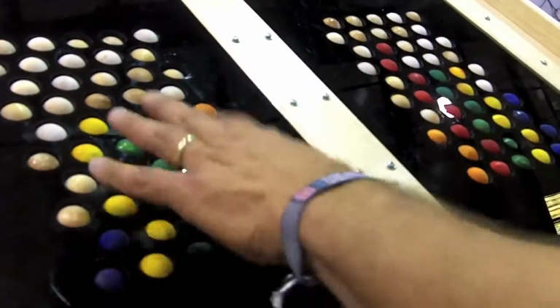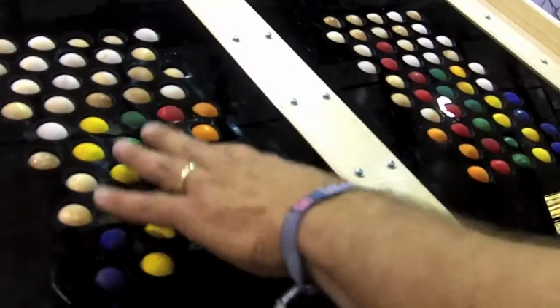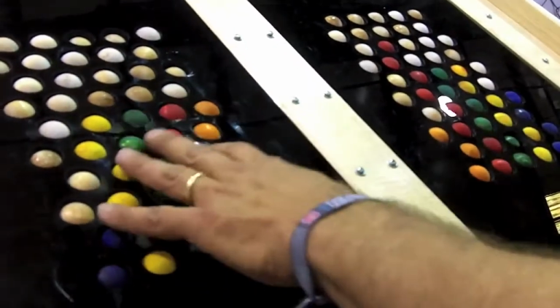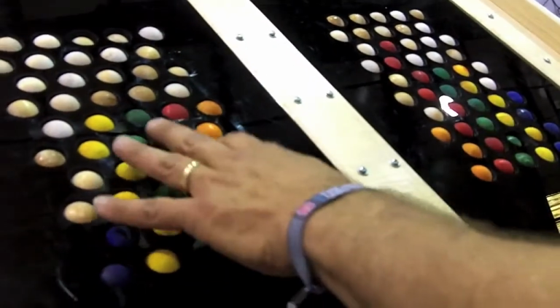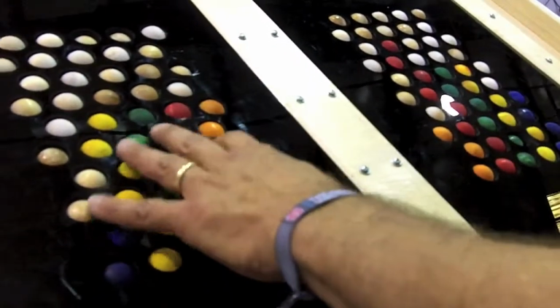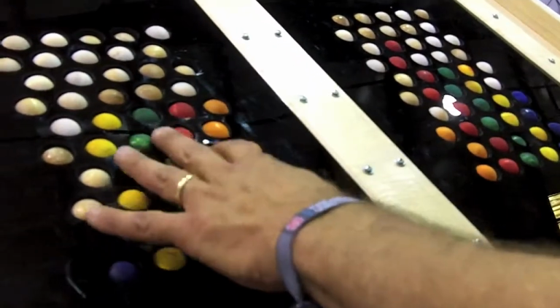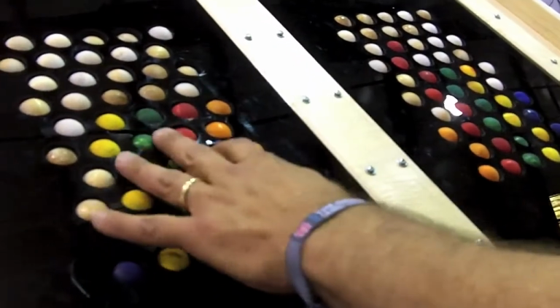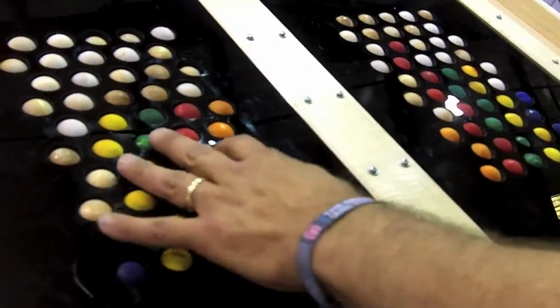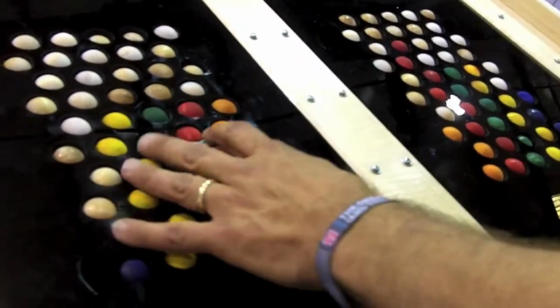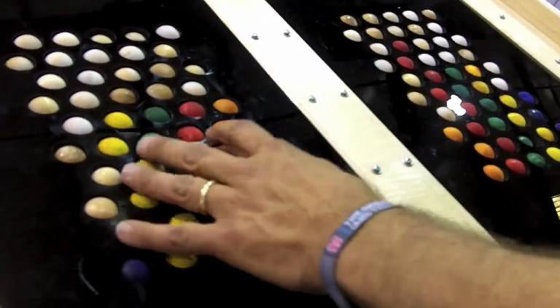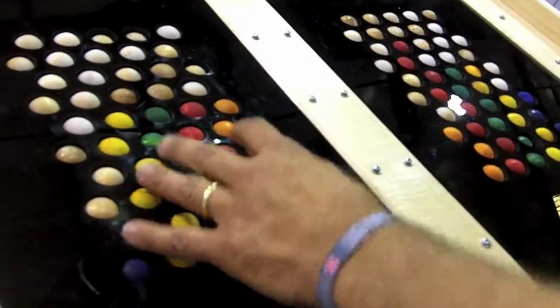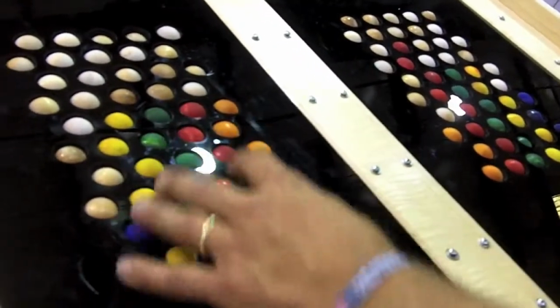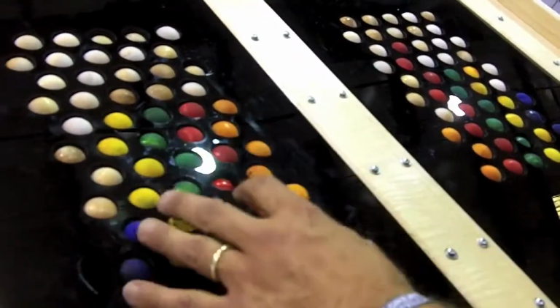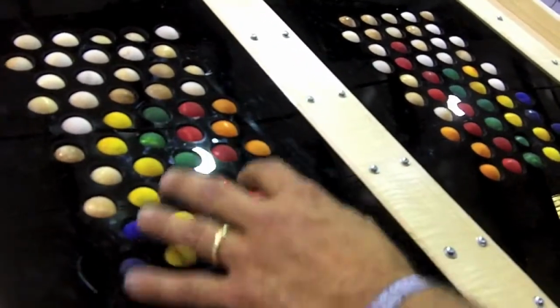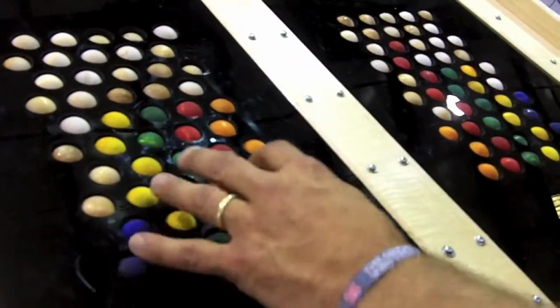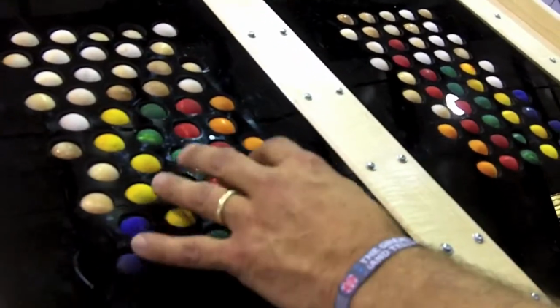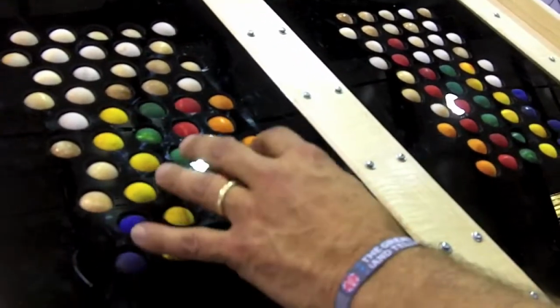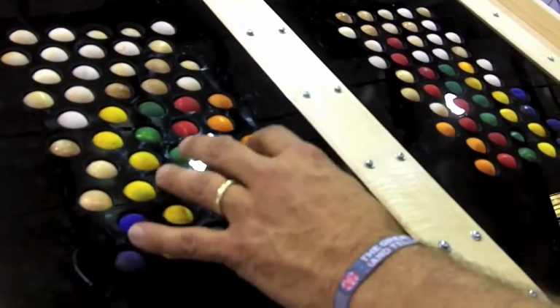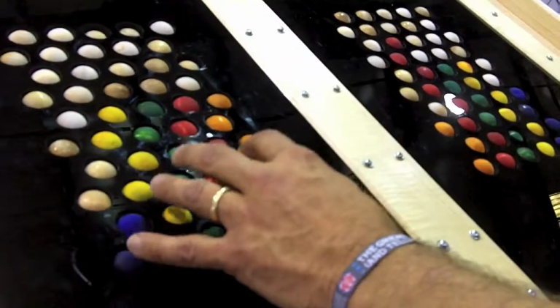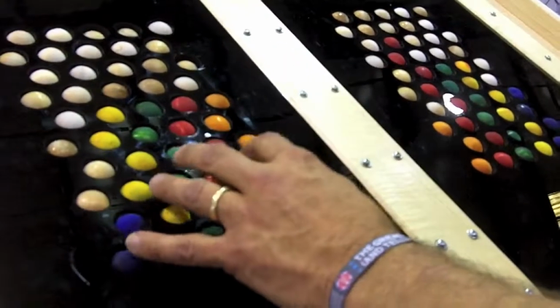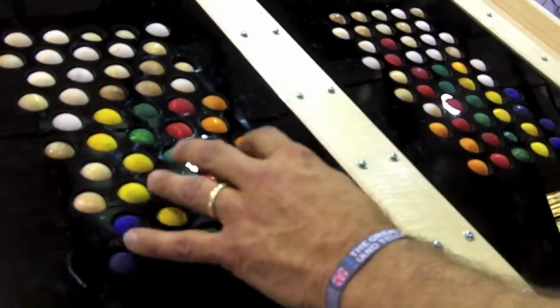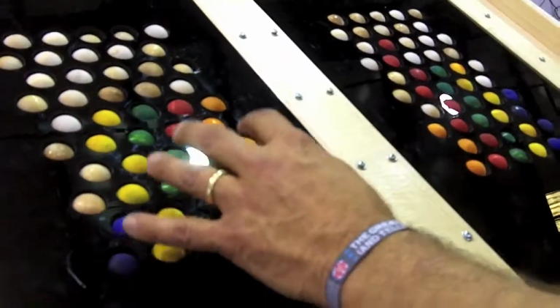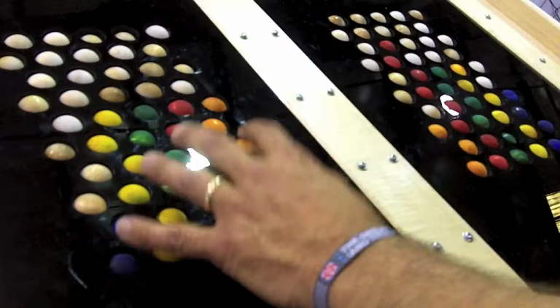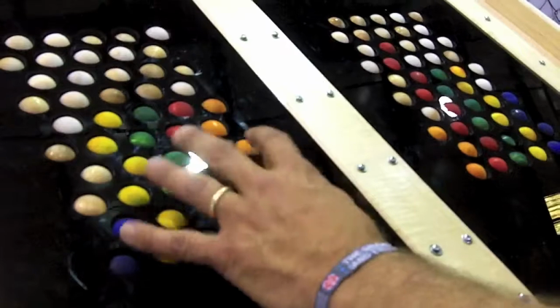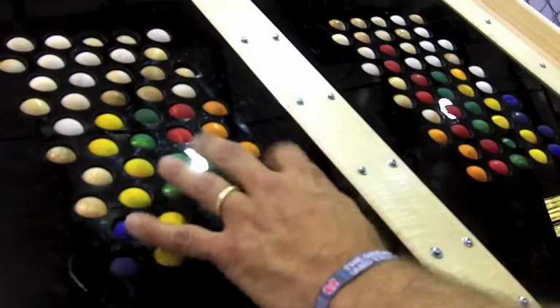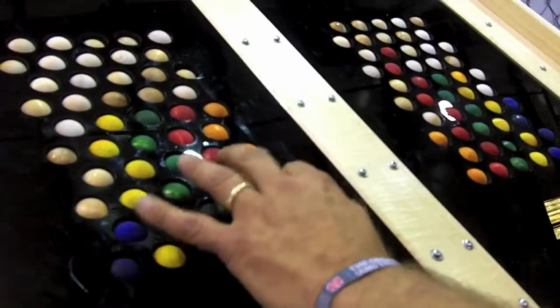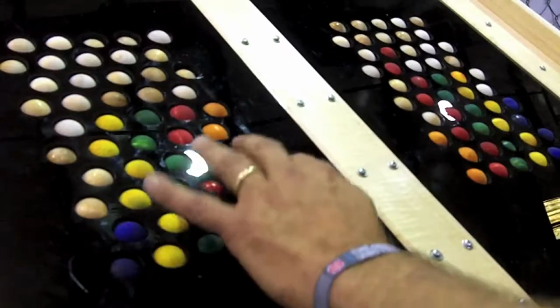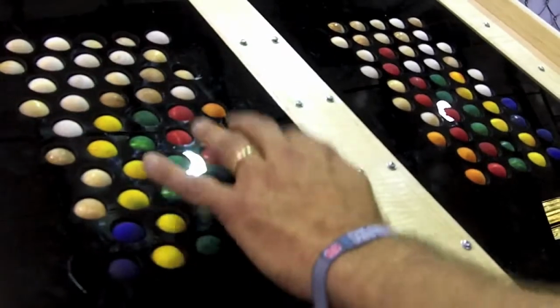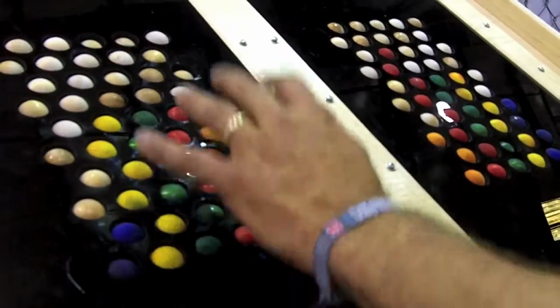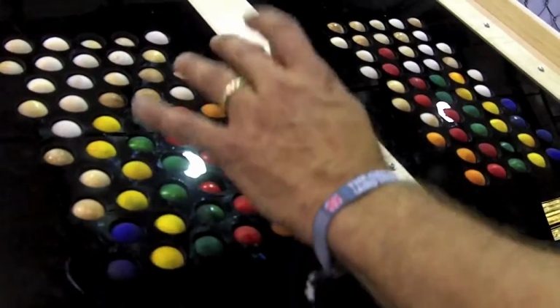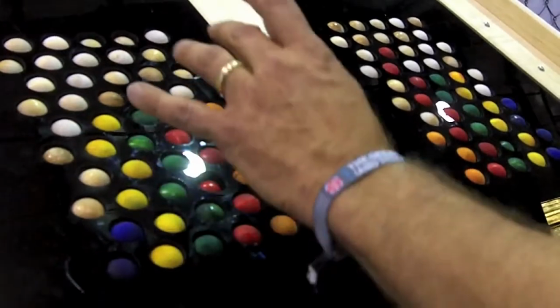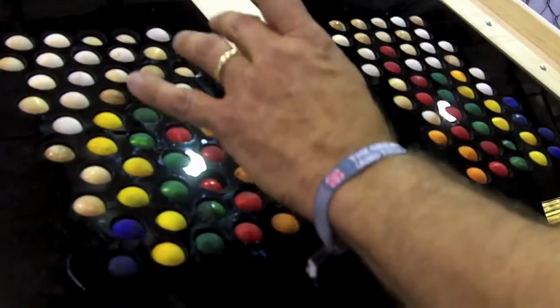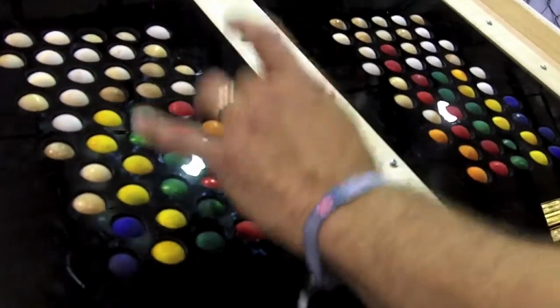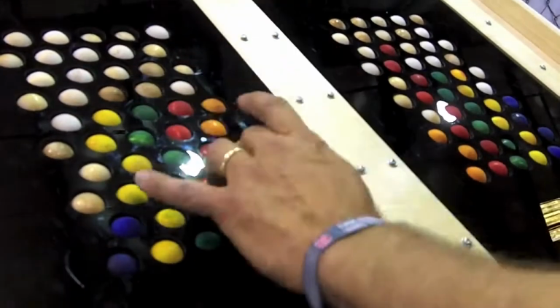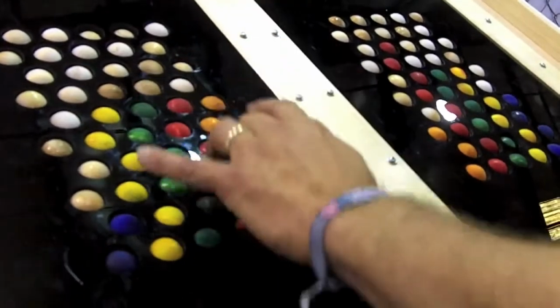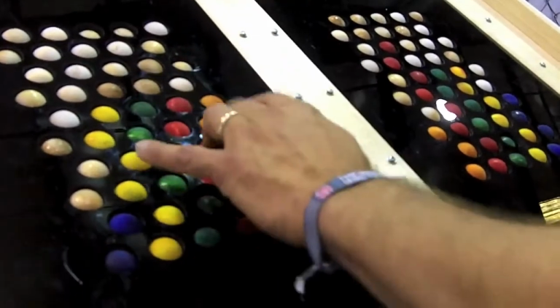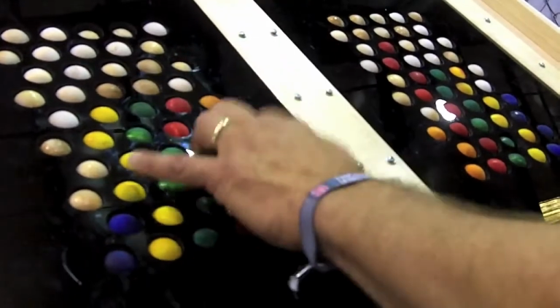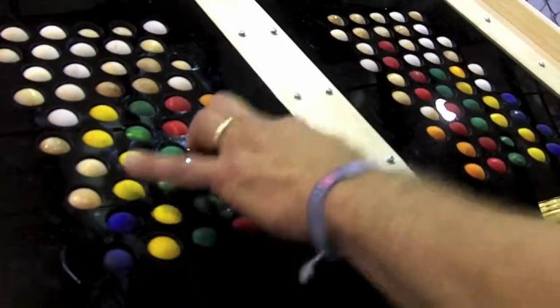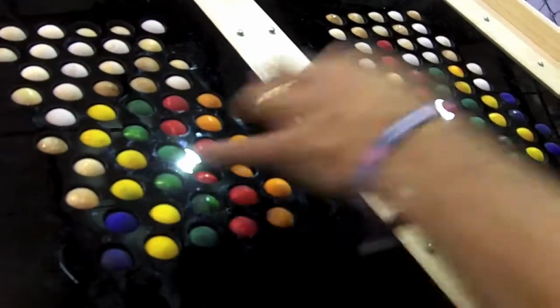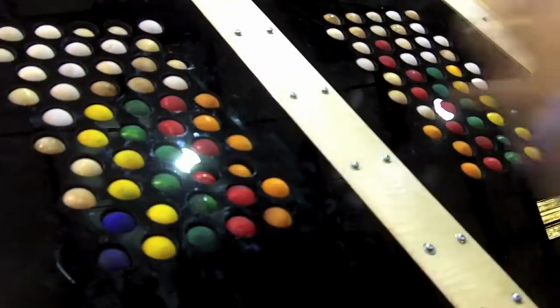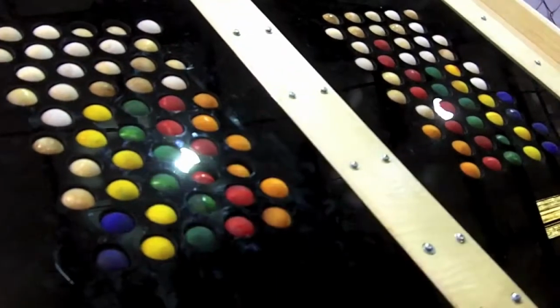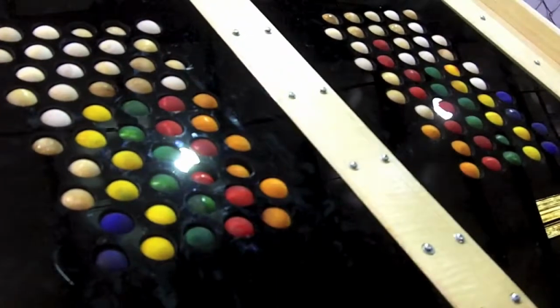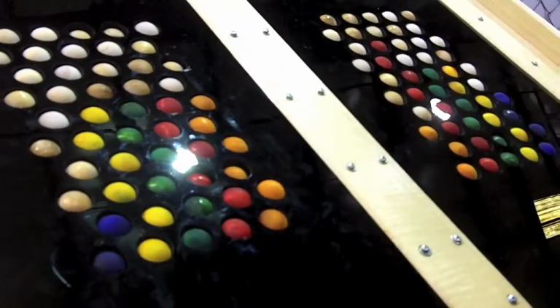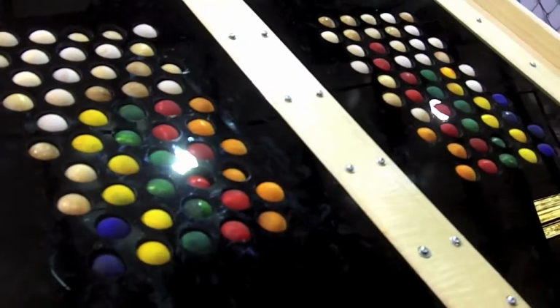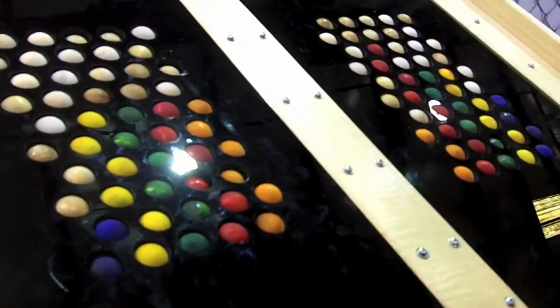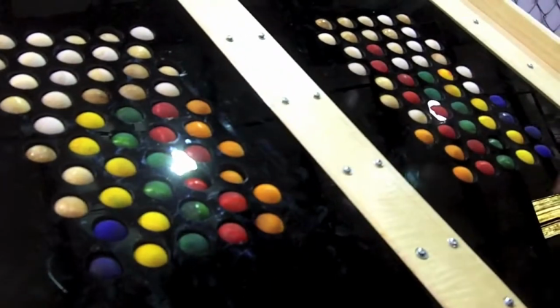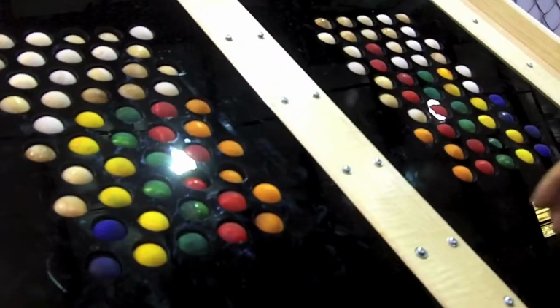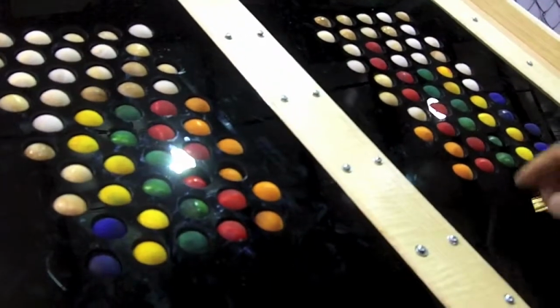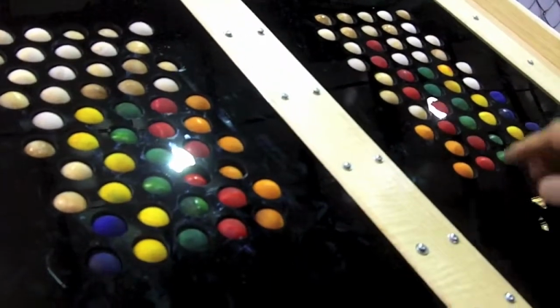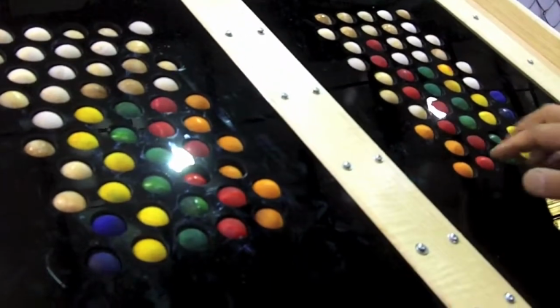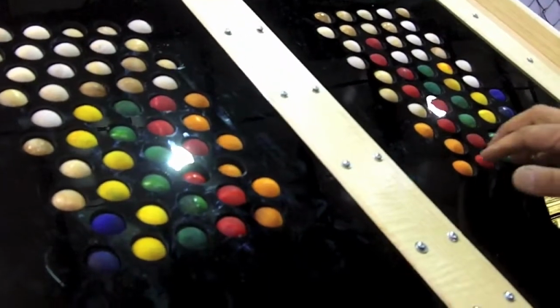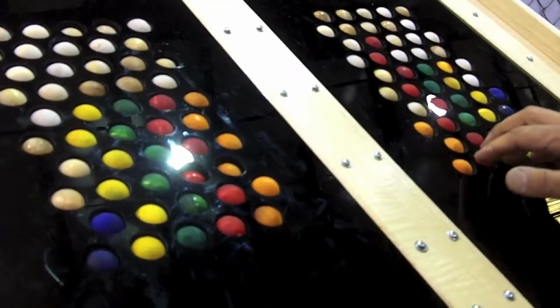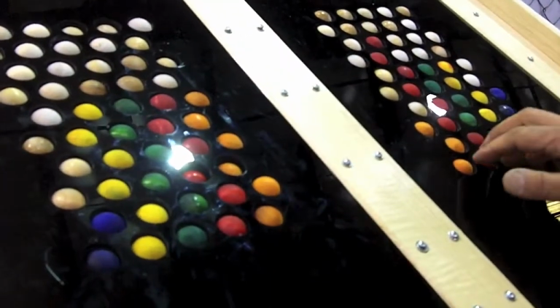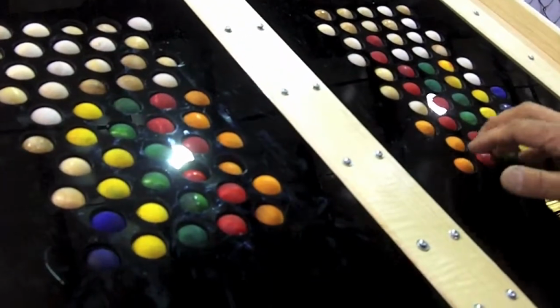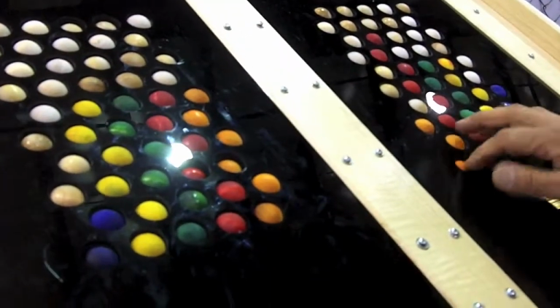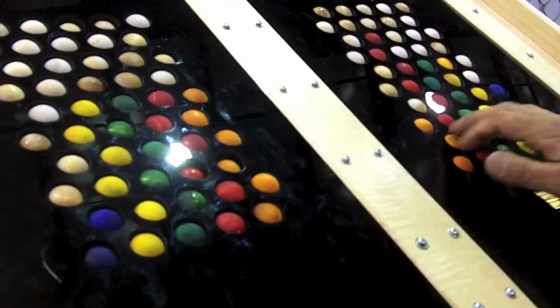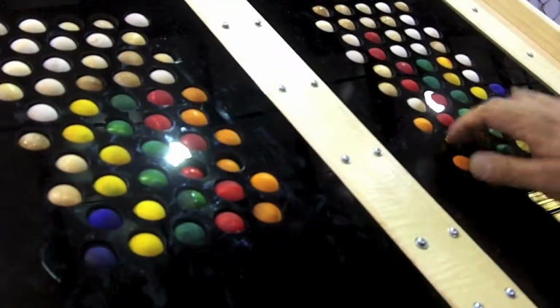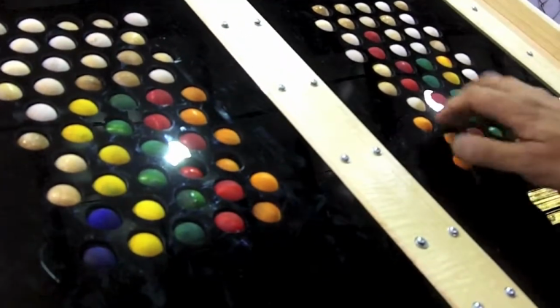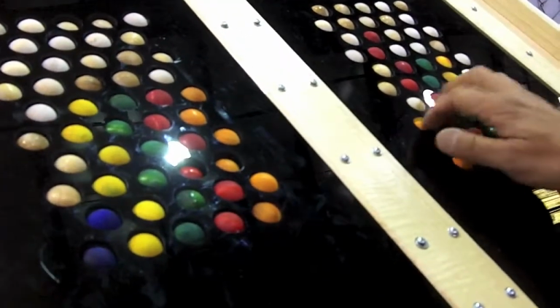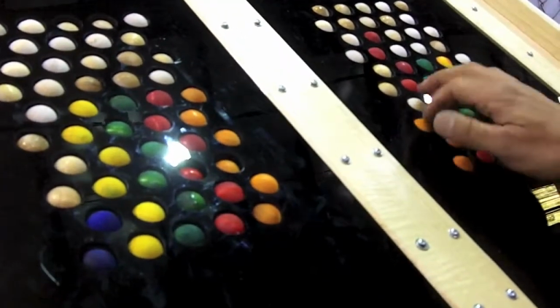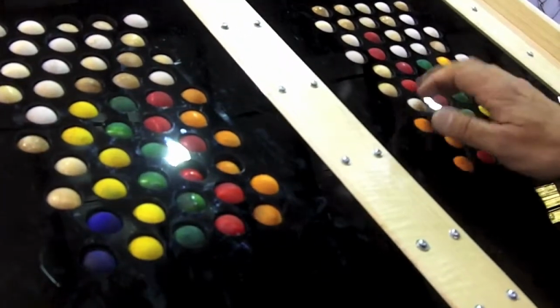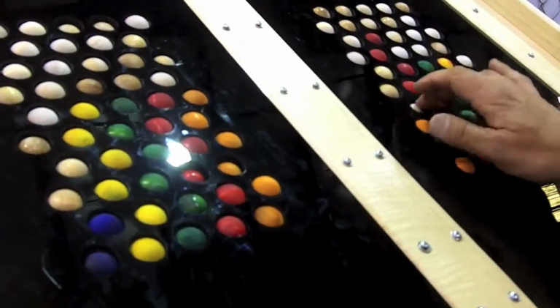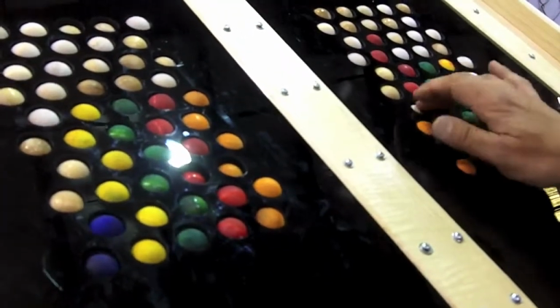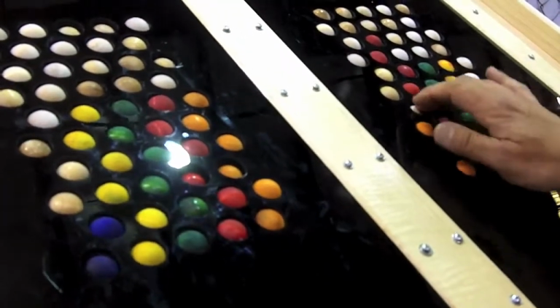And so if you add these things up, this might be four, eight, twelve, sixteen. And then I would add on to that three, six, nine, twelve.